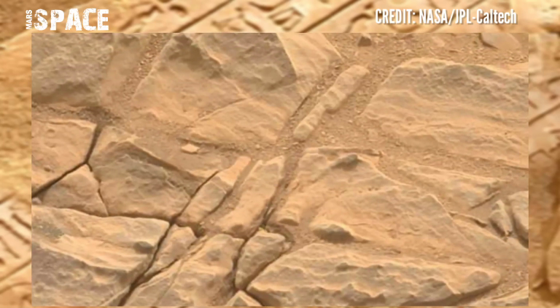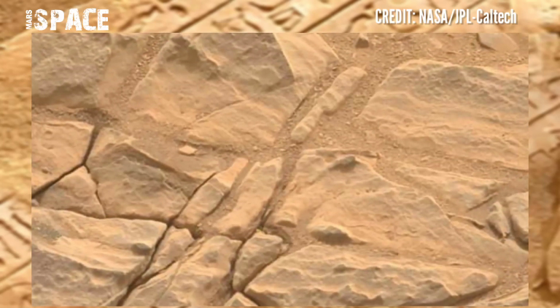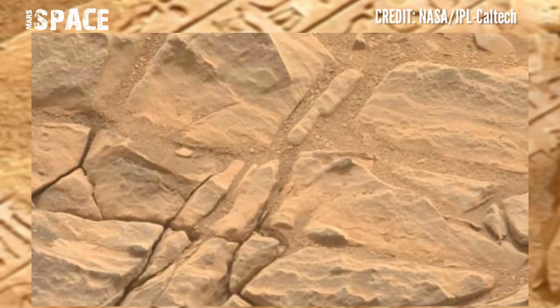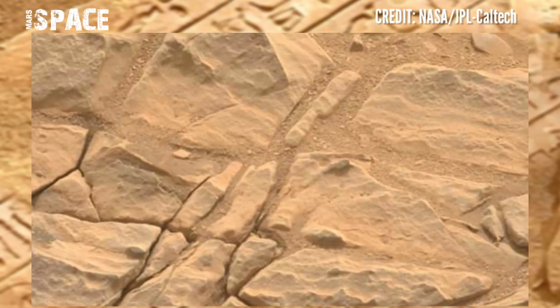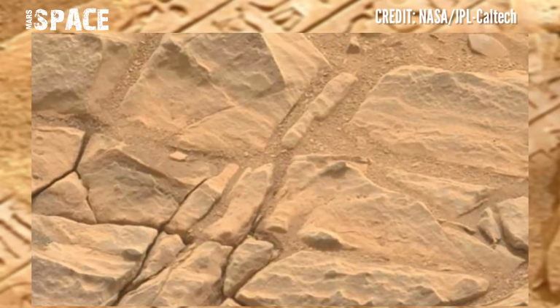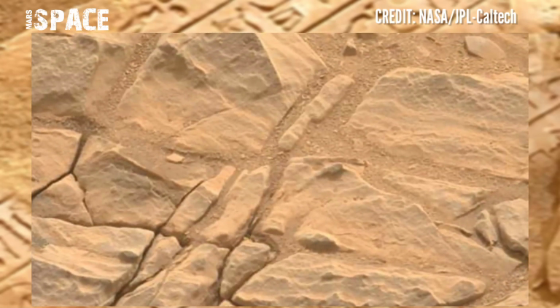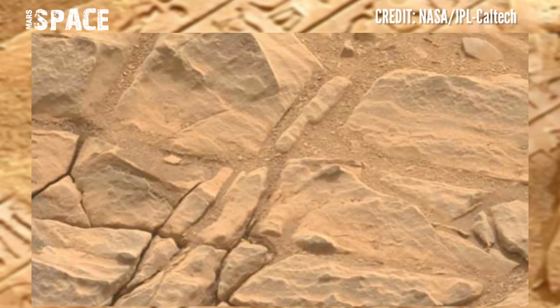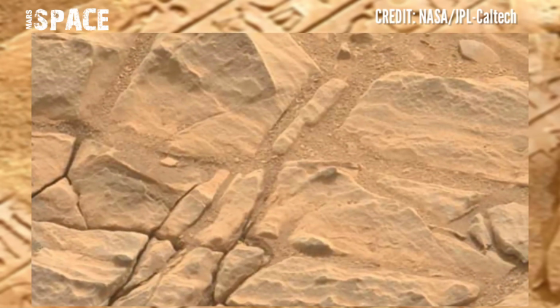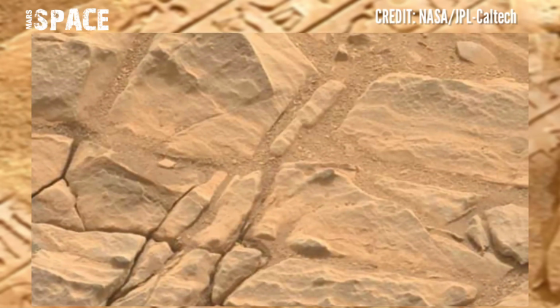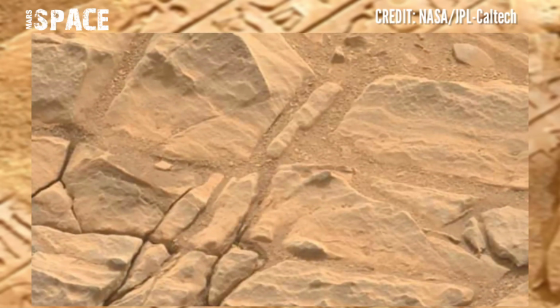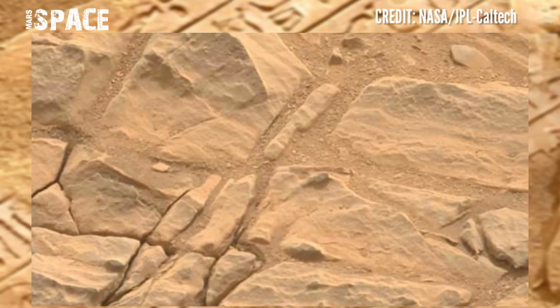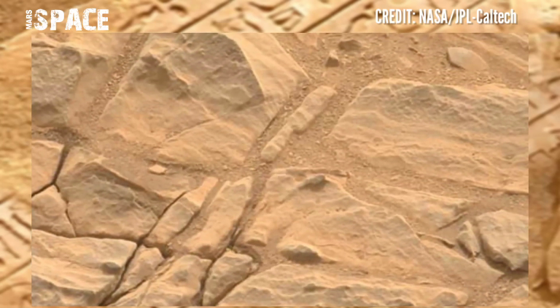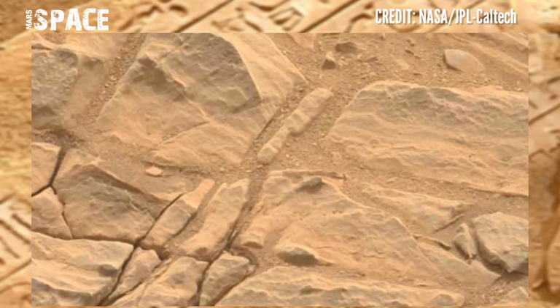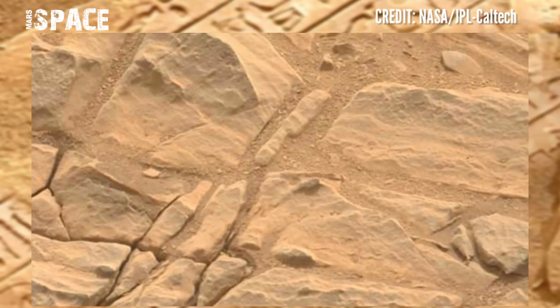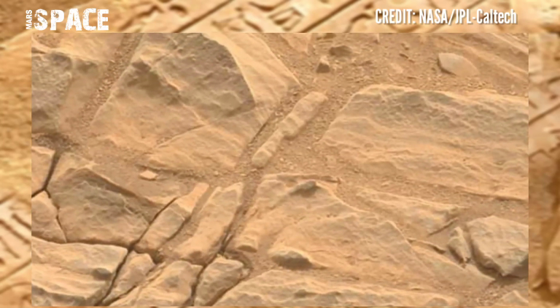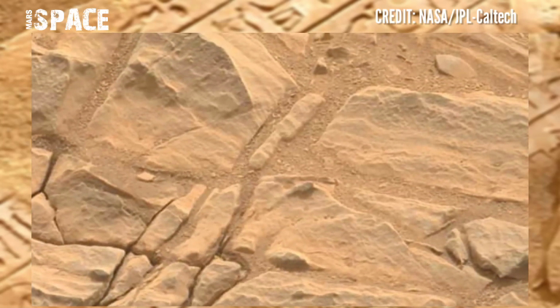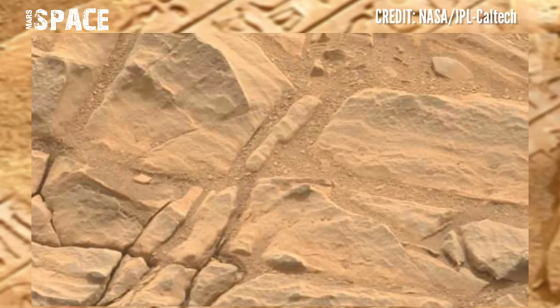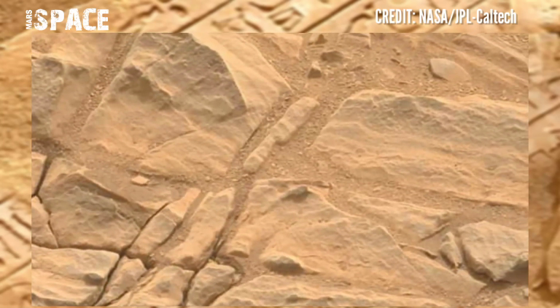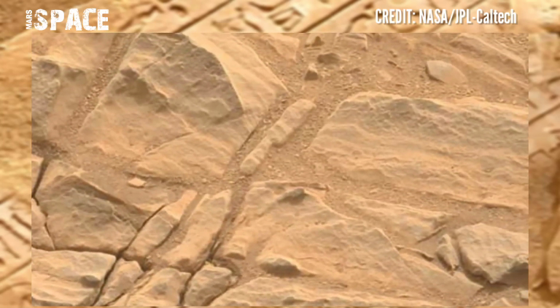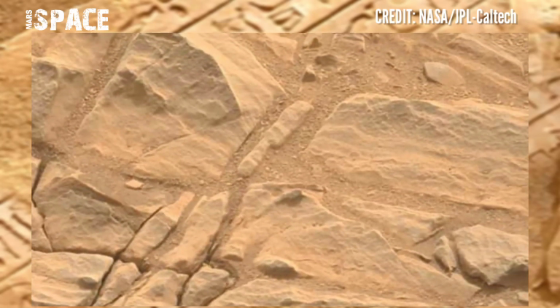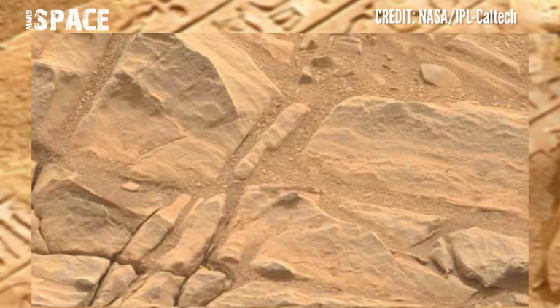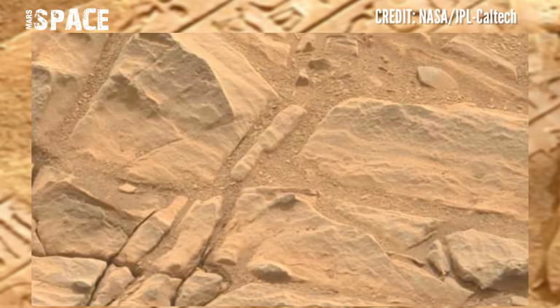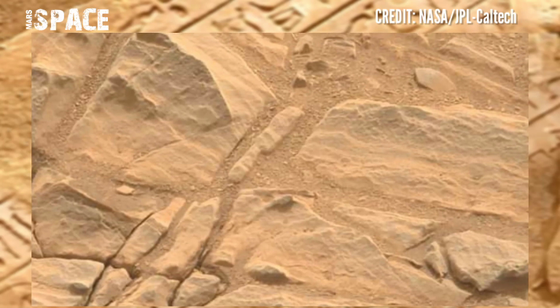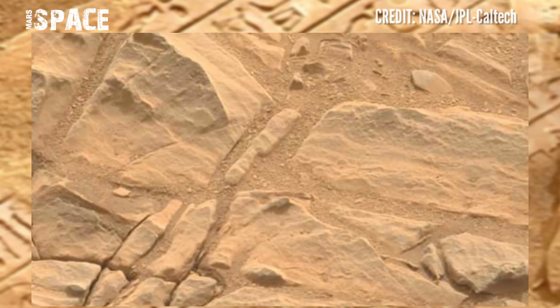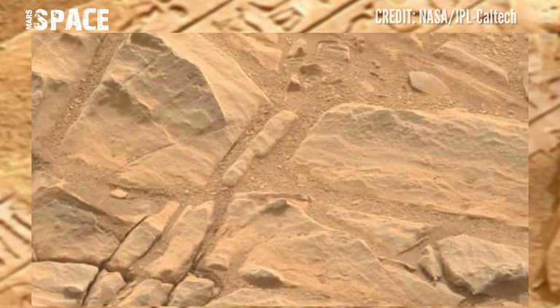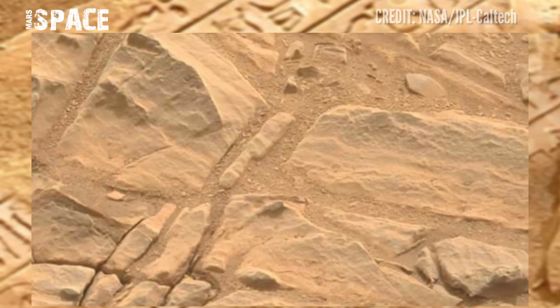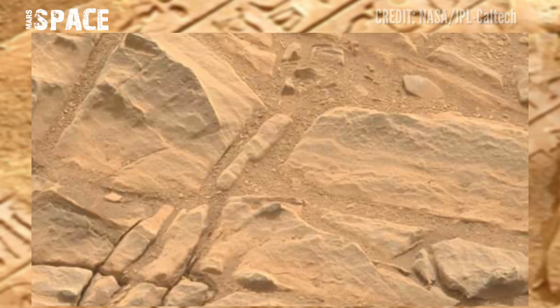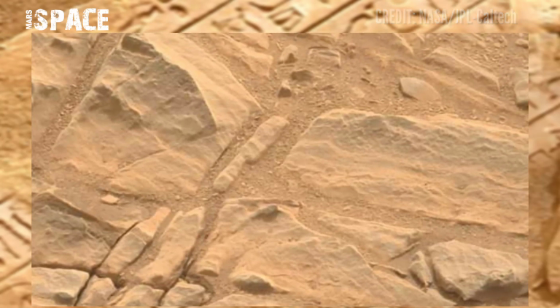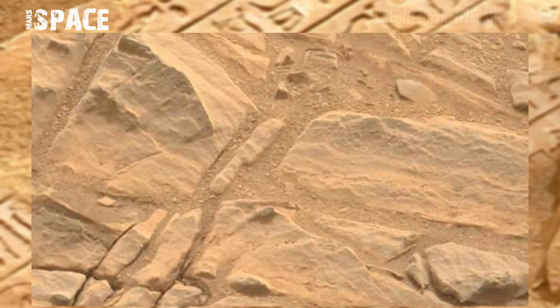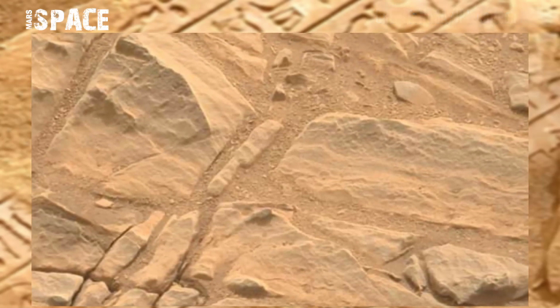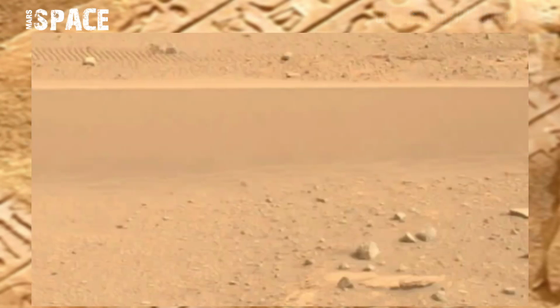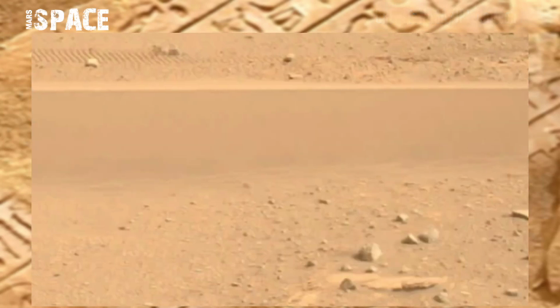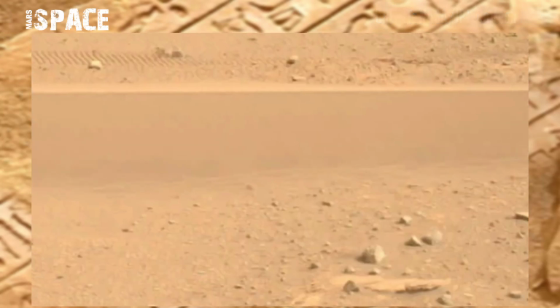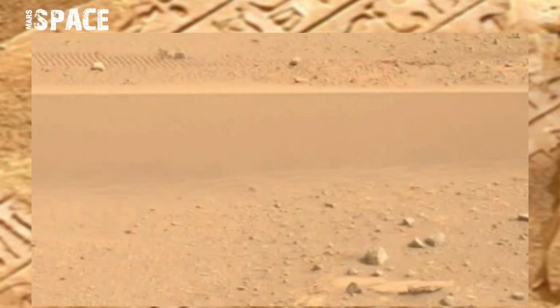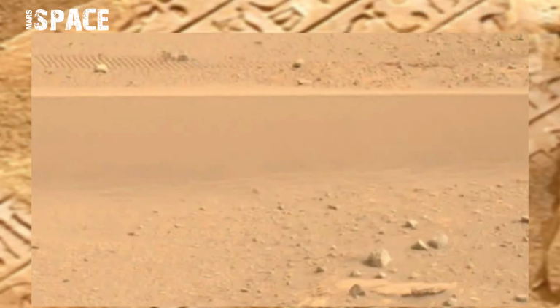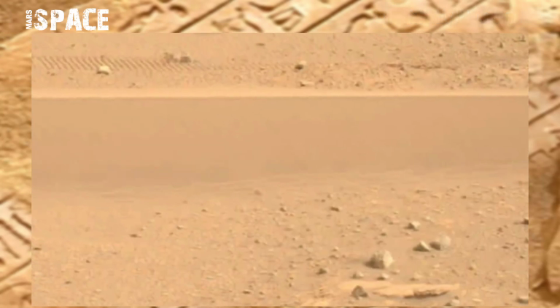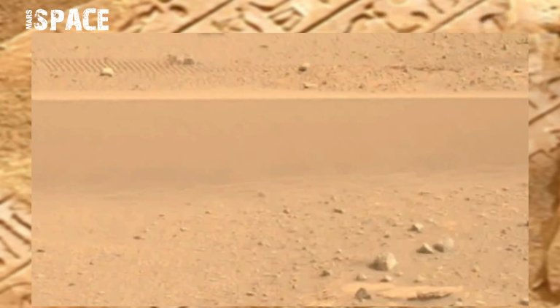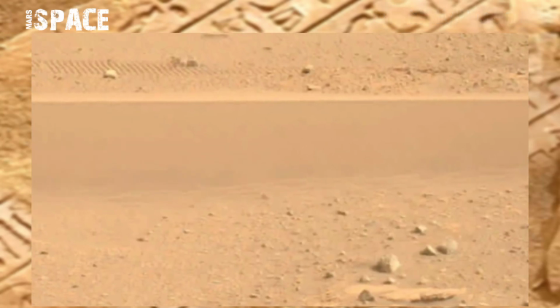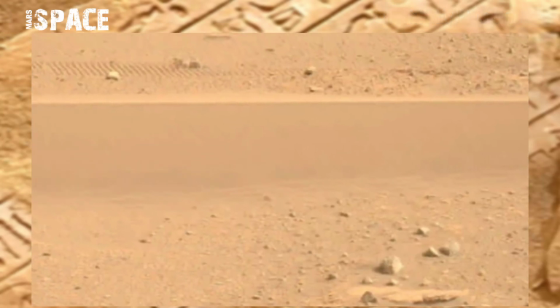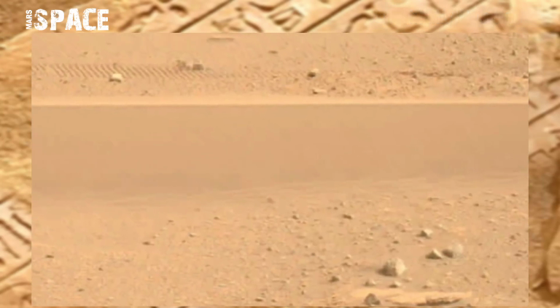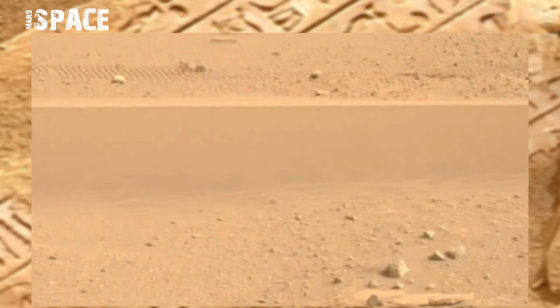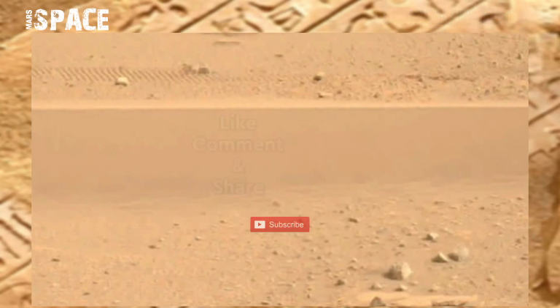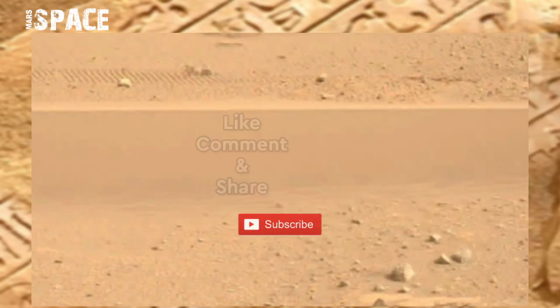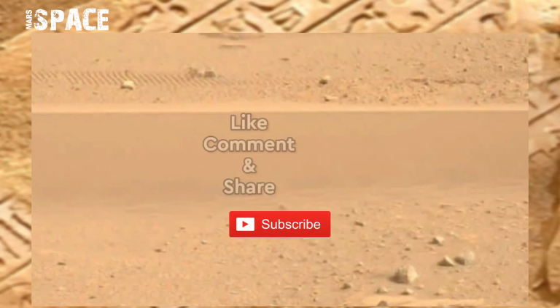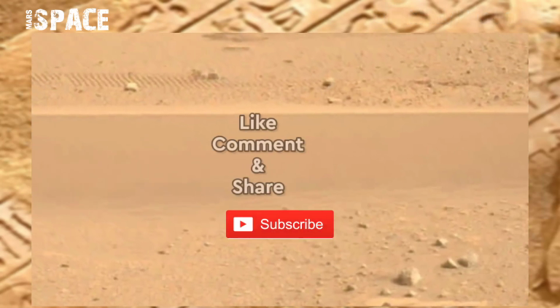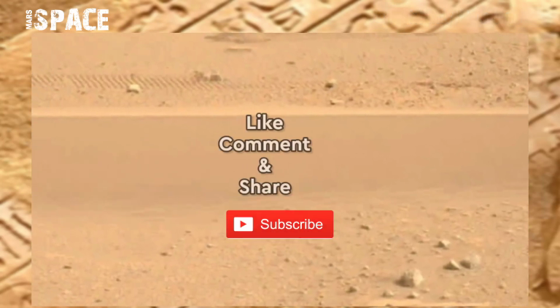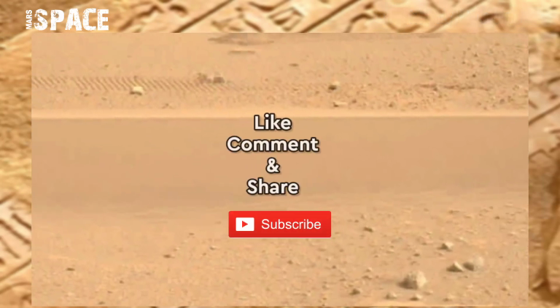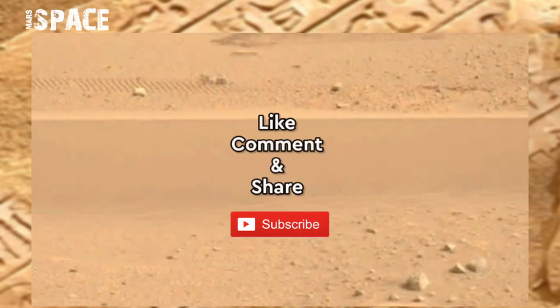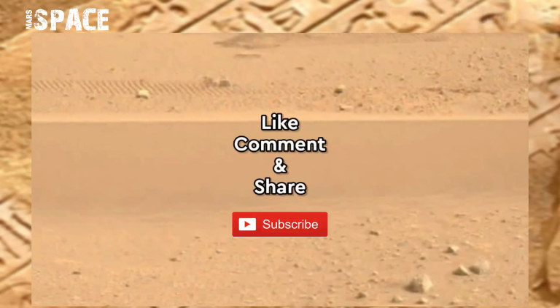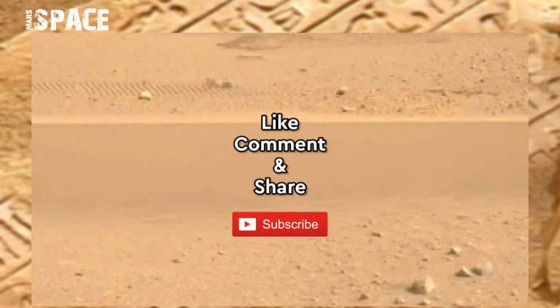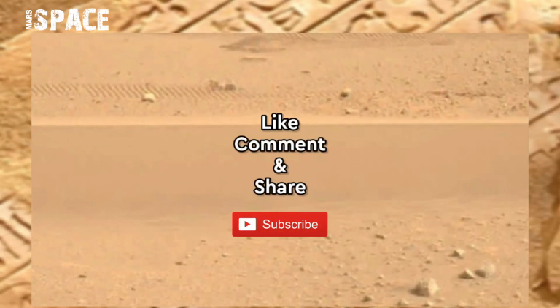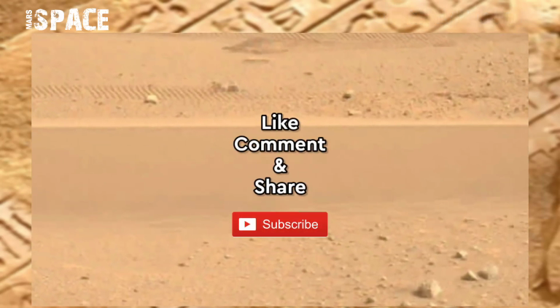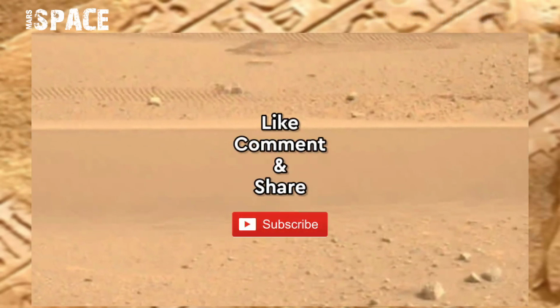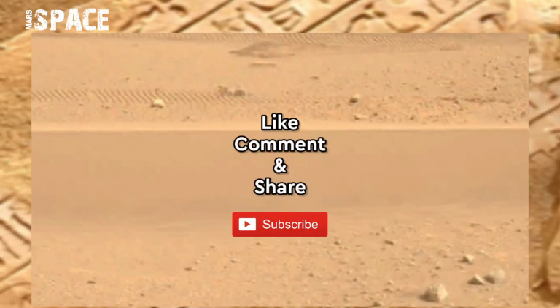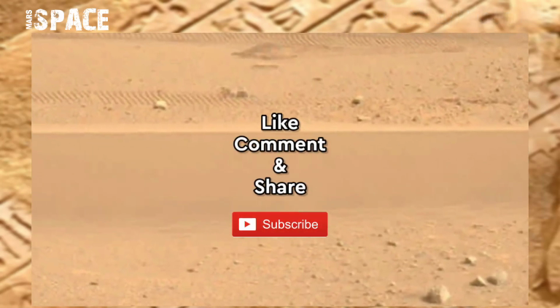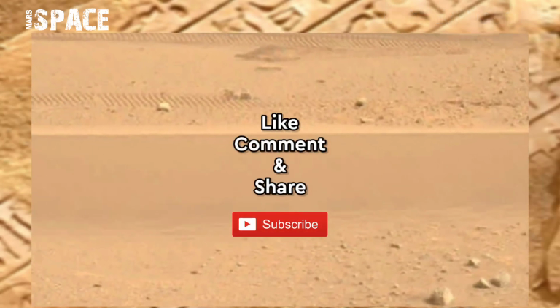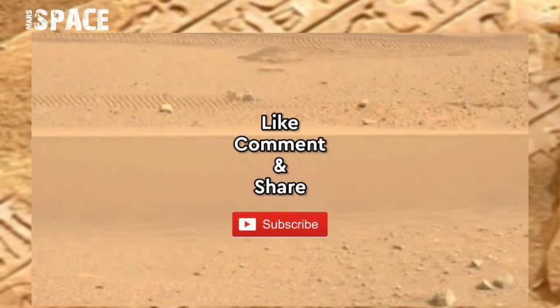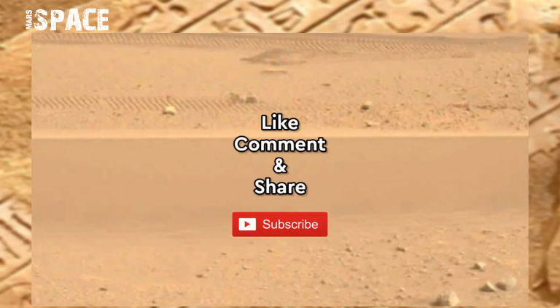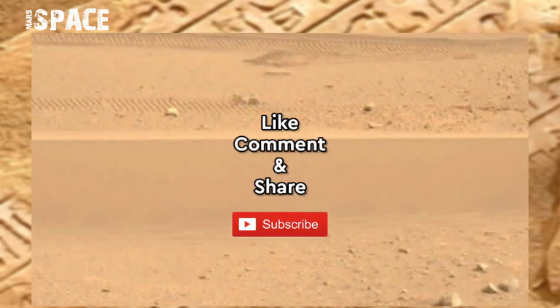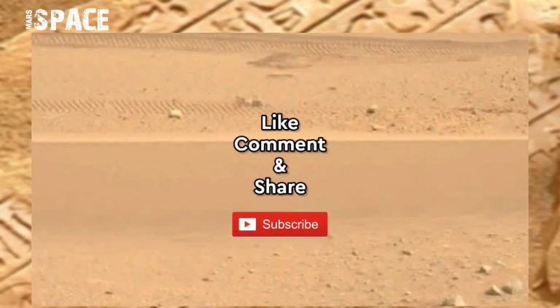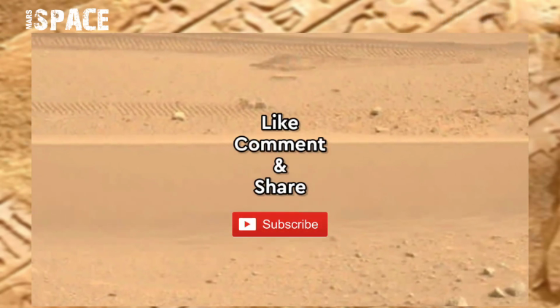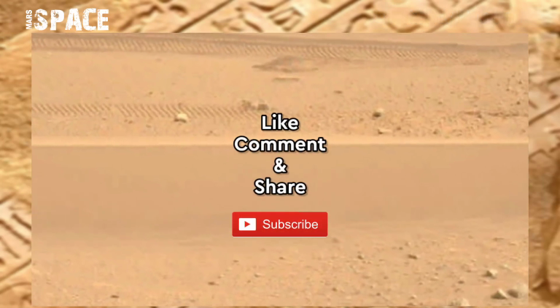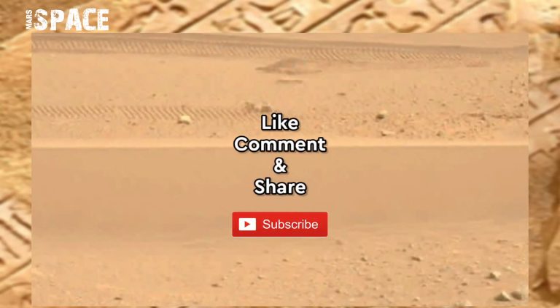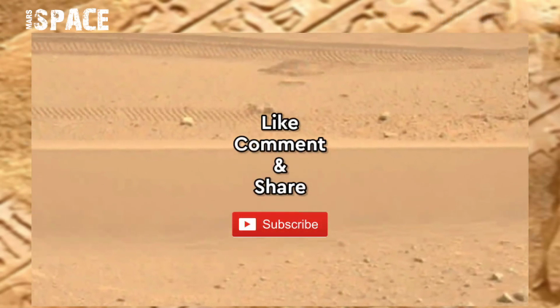Perseverance rover is still continuing its drills. If you like this video, hit thumbs up and don't forget to share with your friends. Thanks for watching.